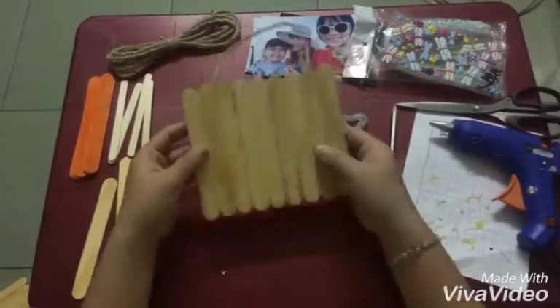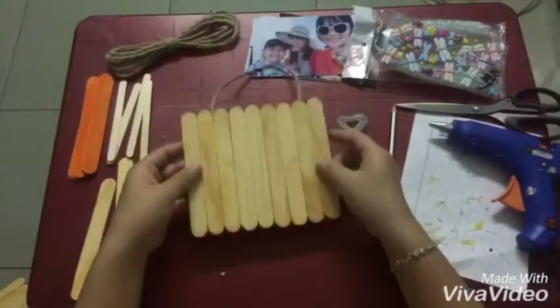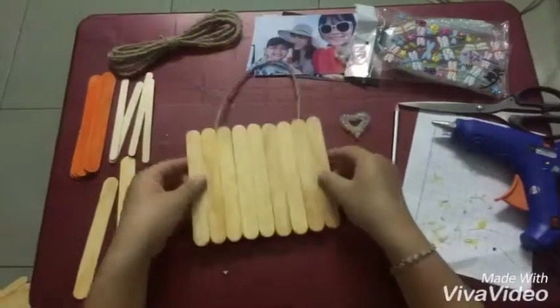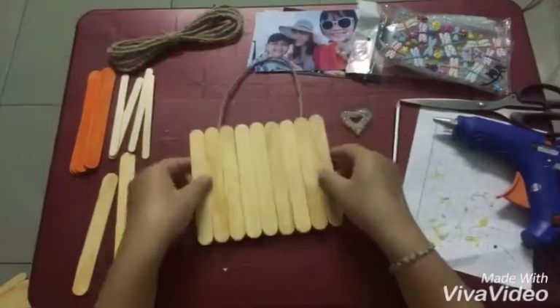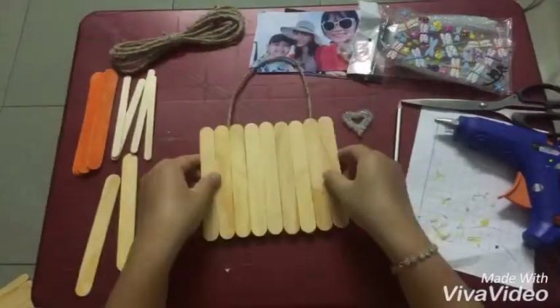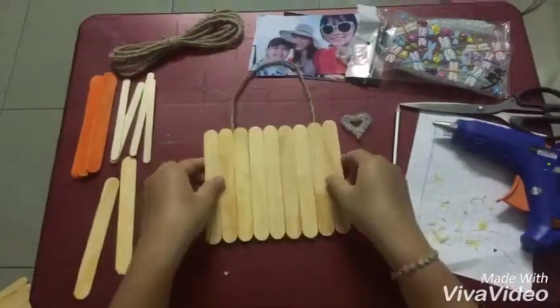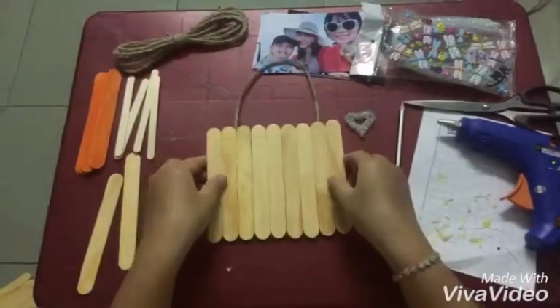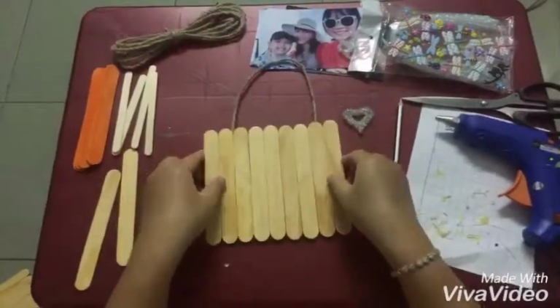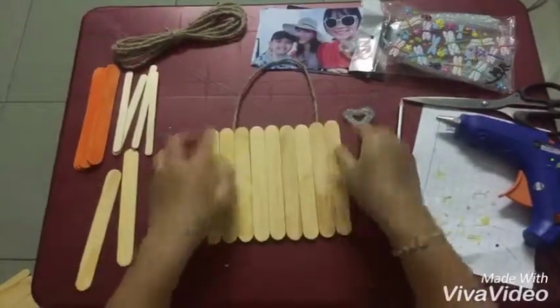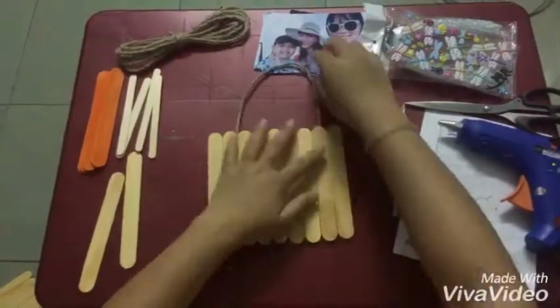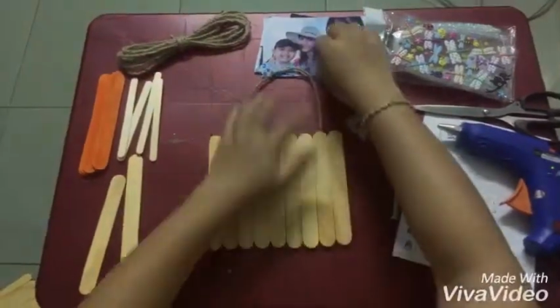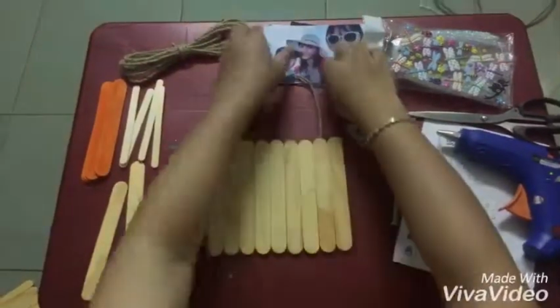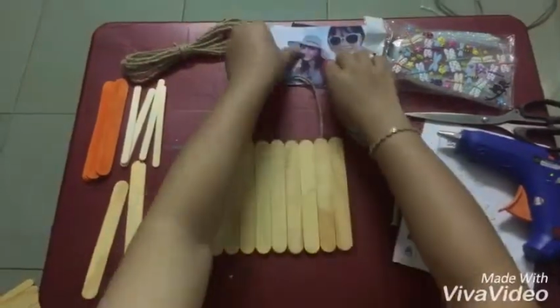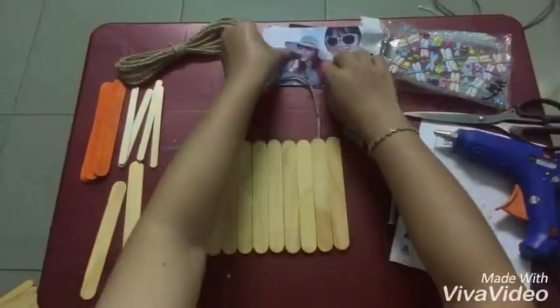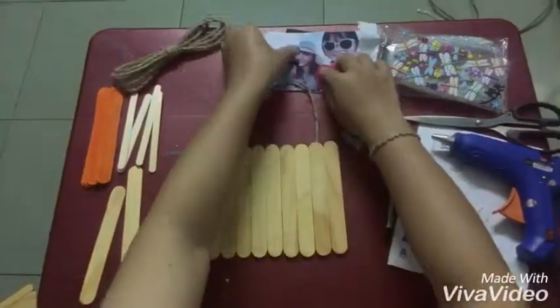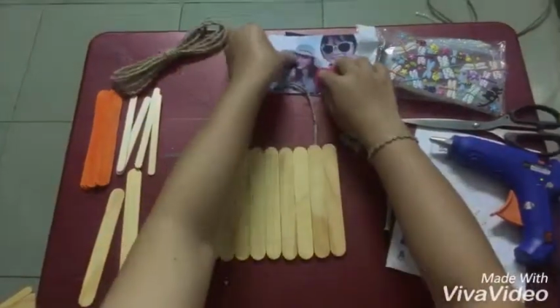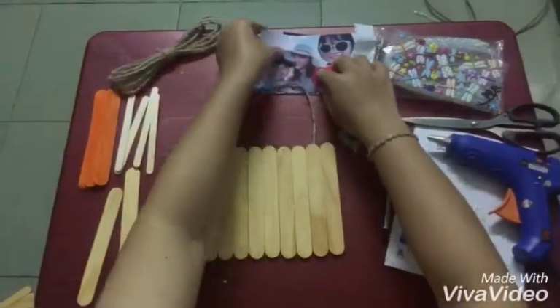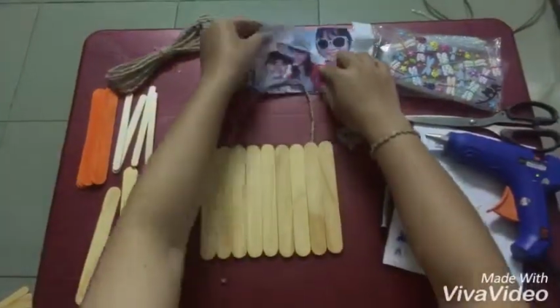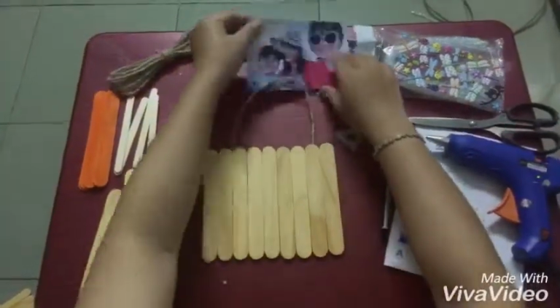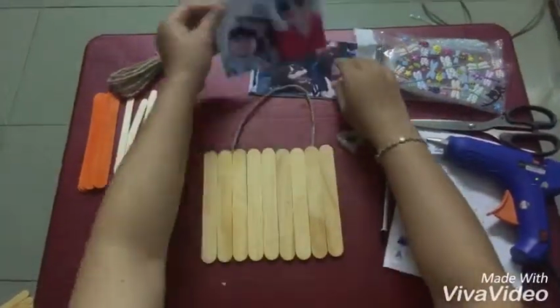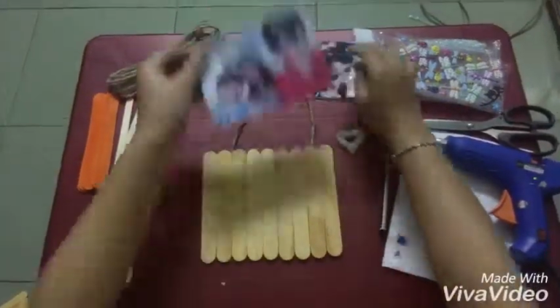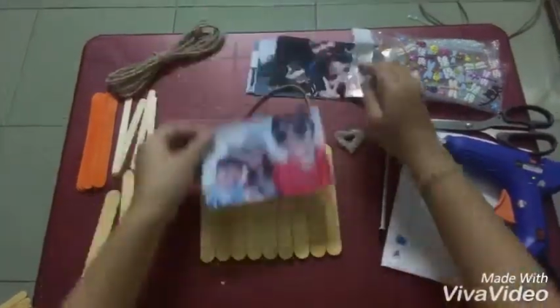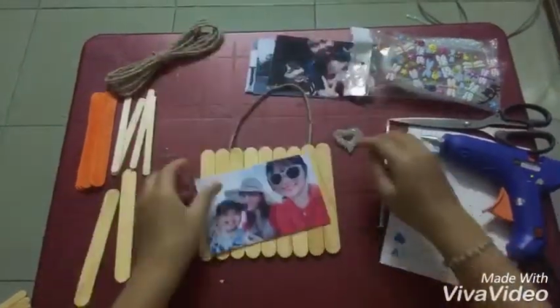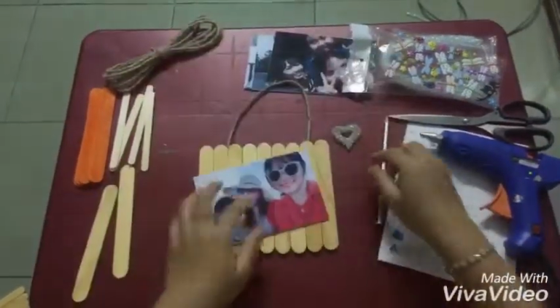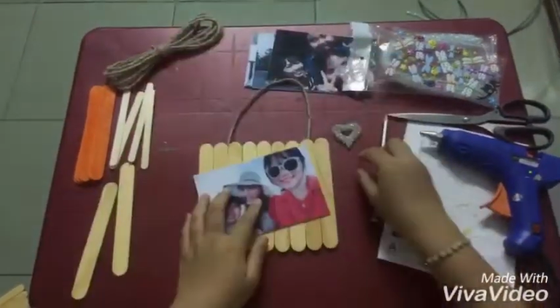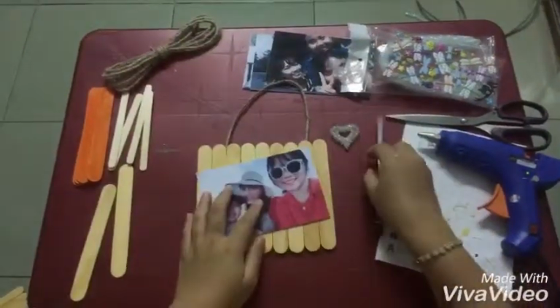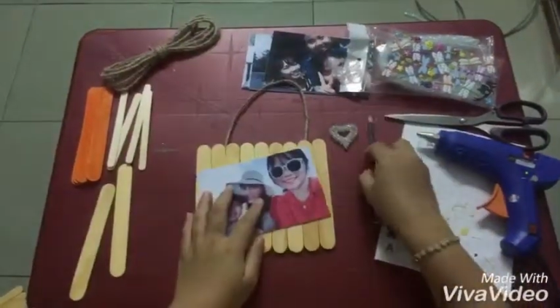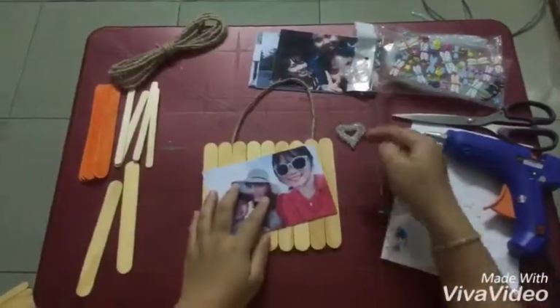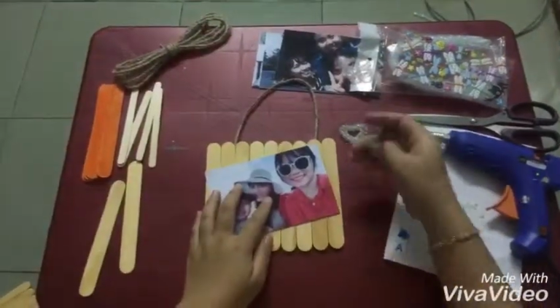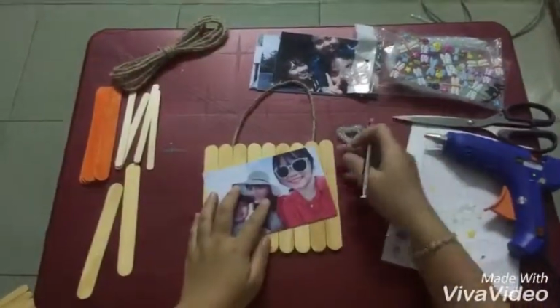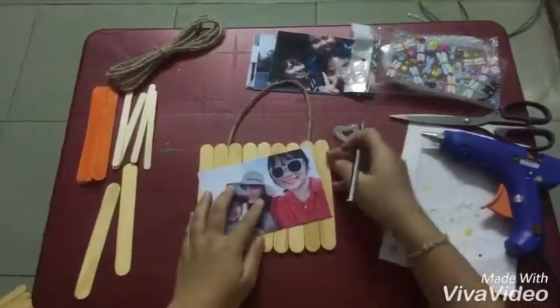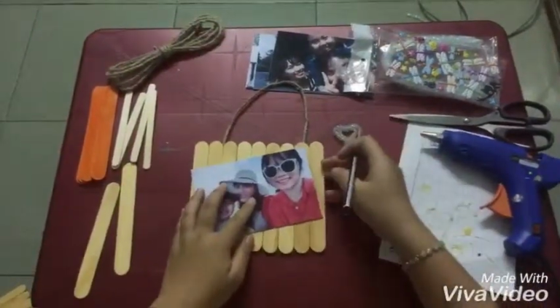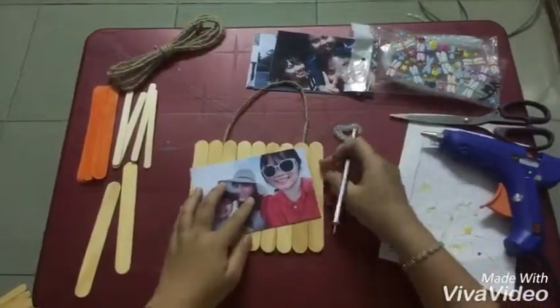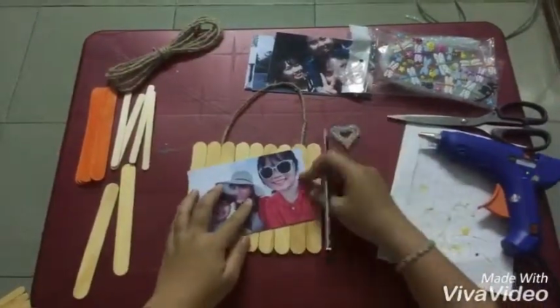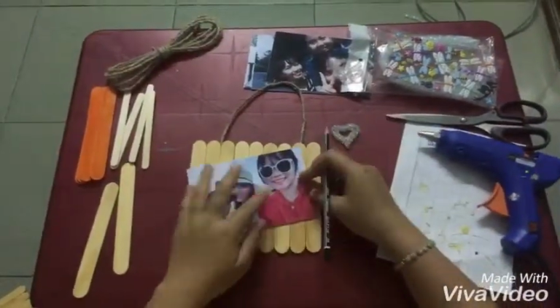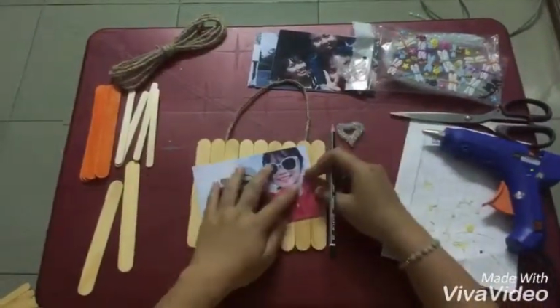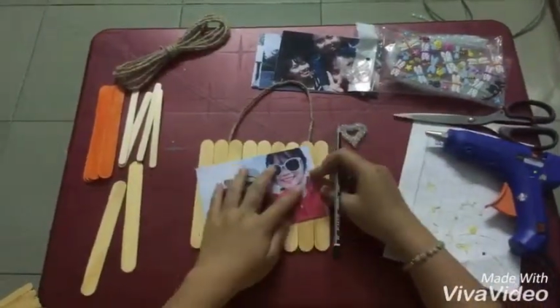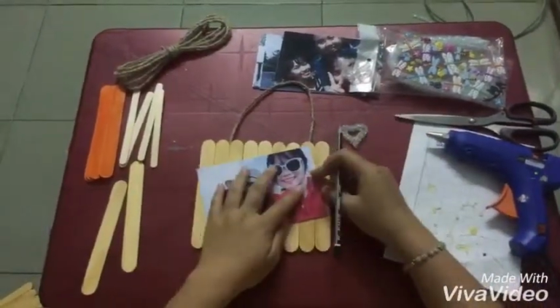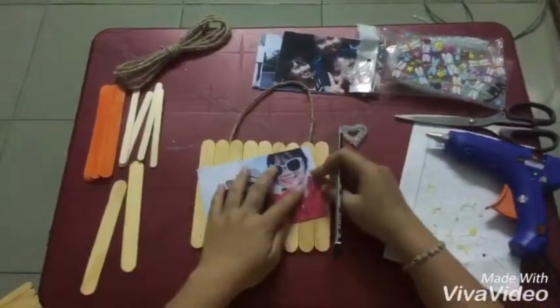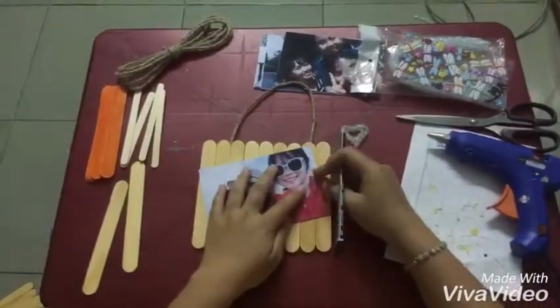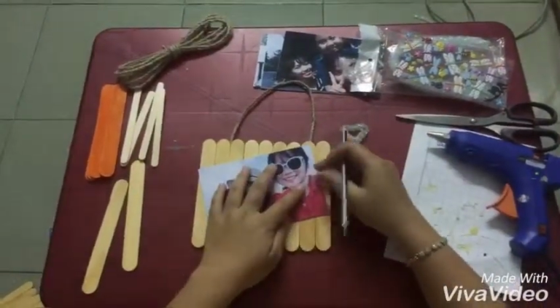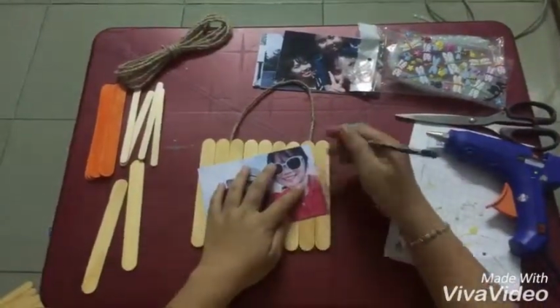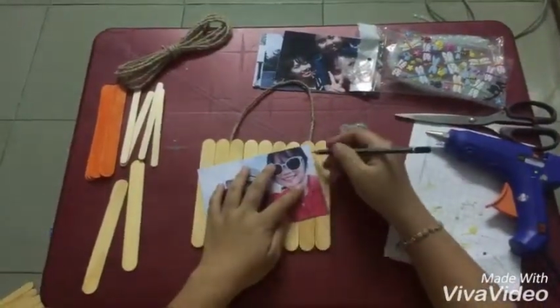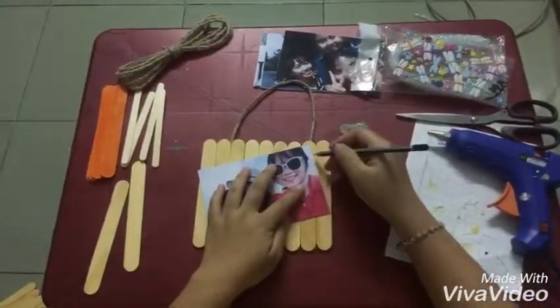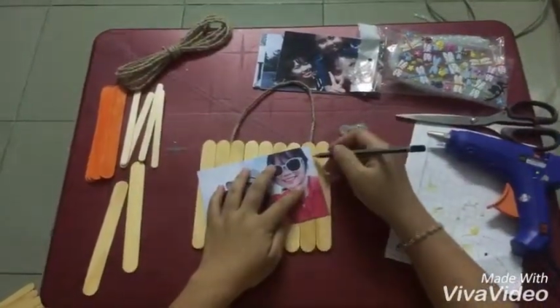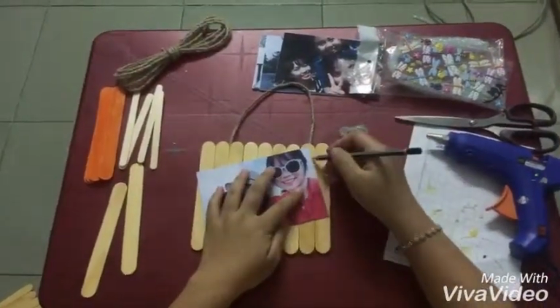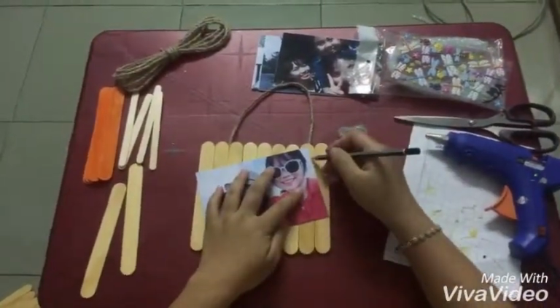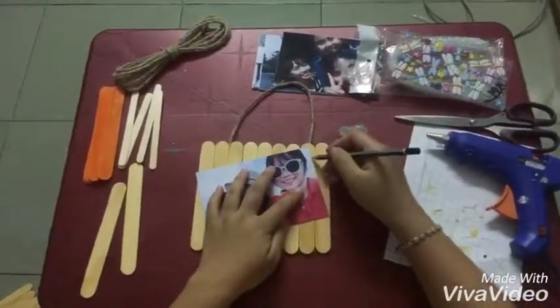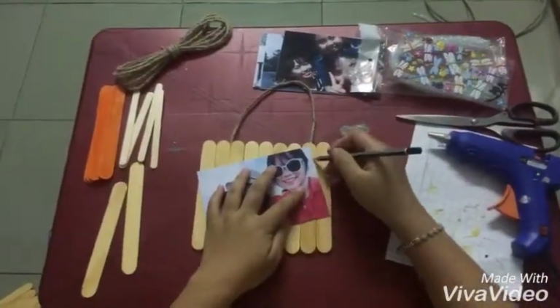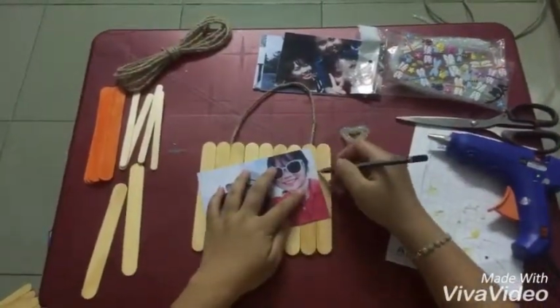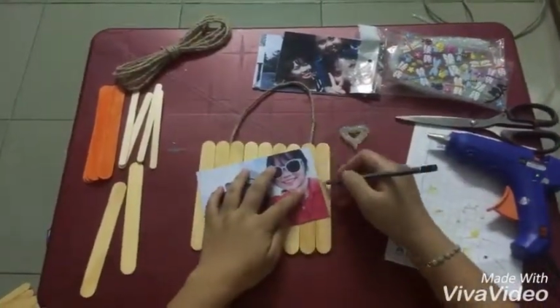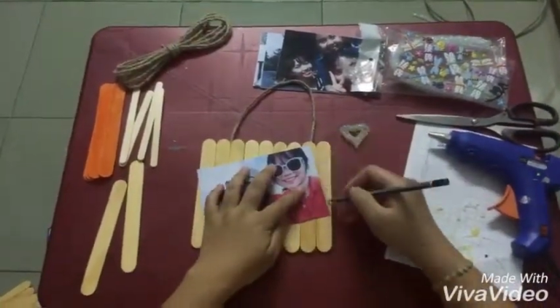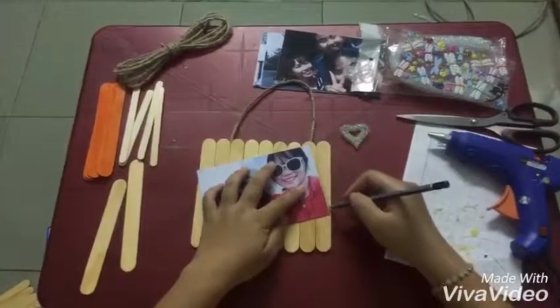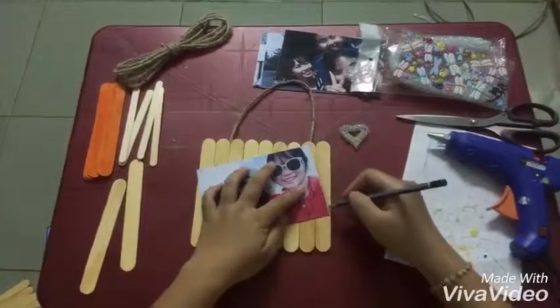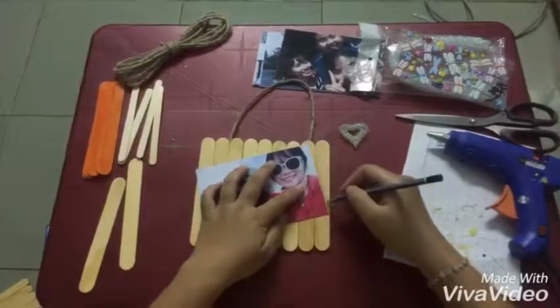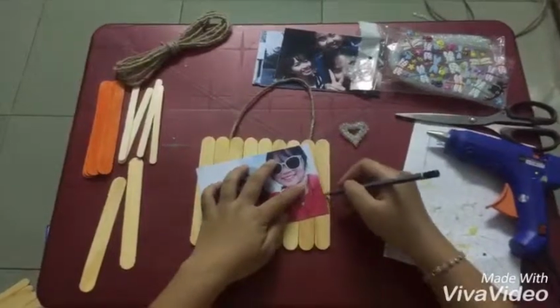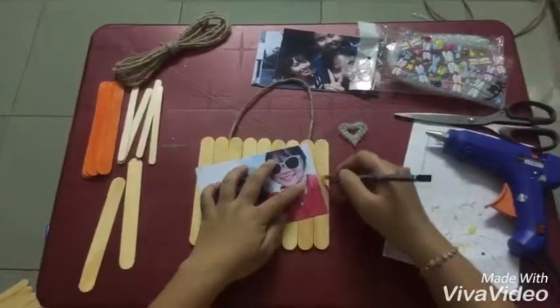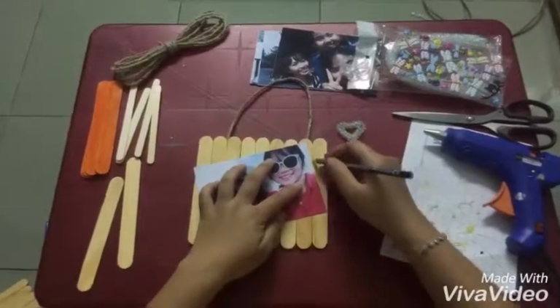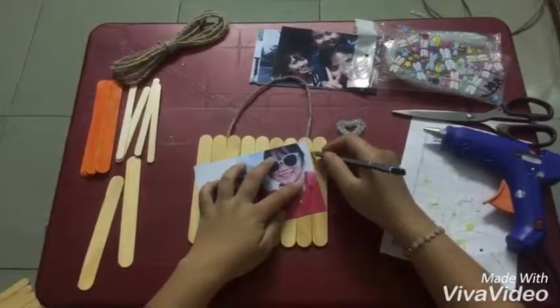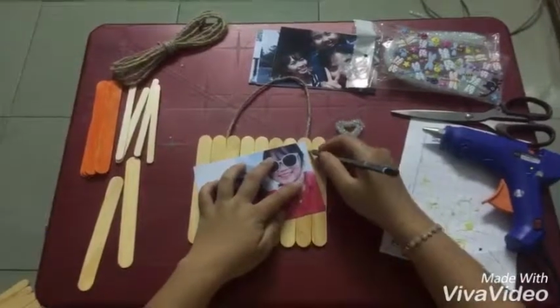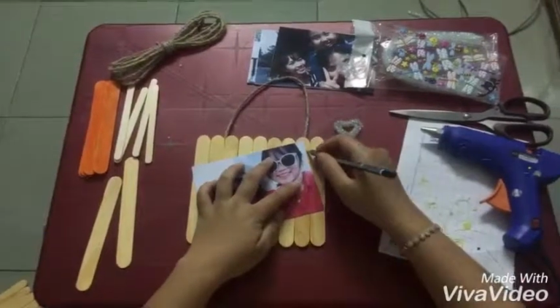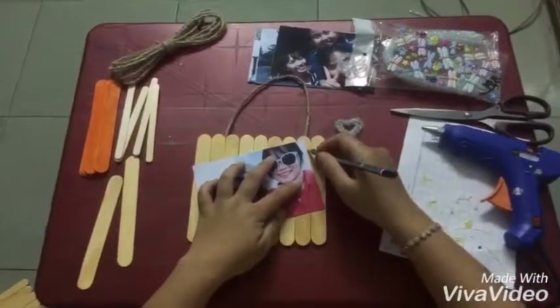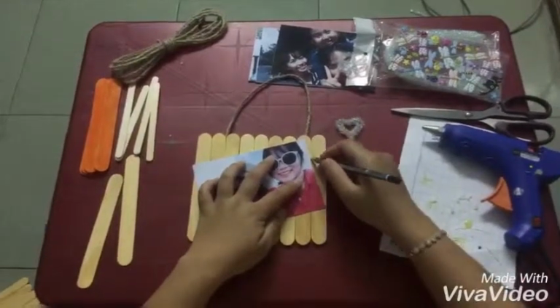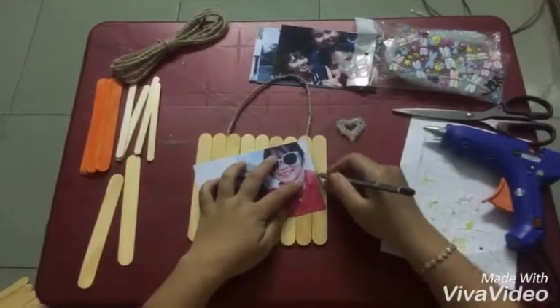Secondly, make sure the image is placed on the frame, then fix the image side with a small stick.